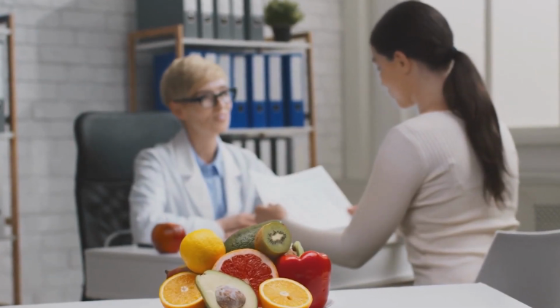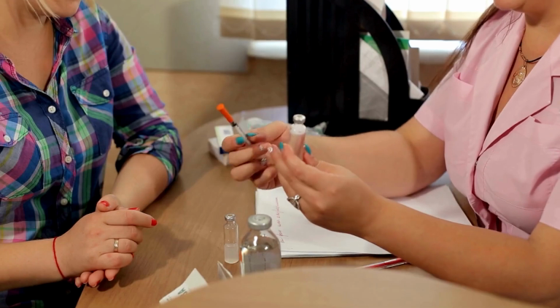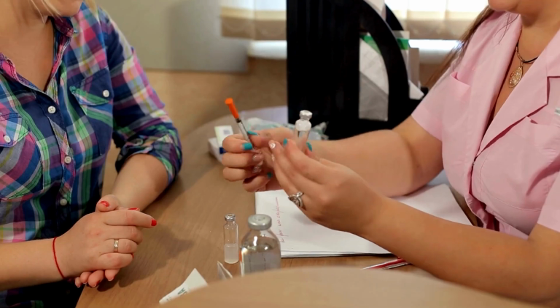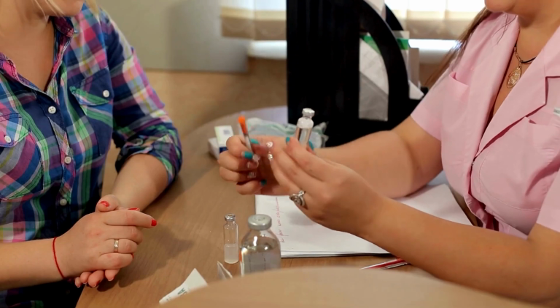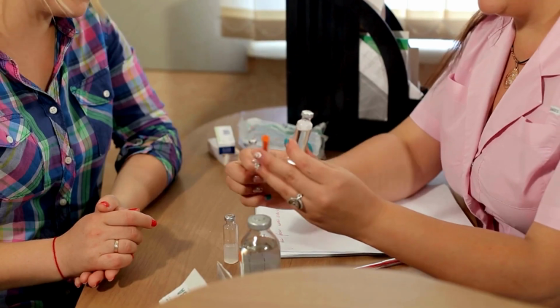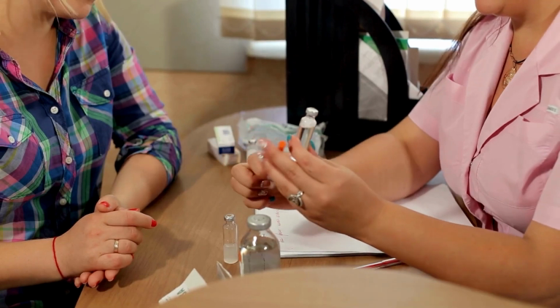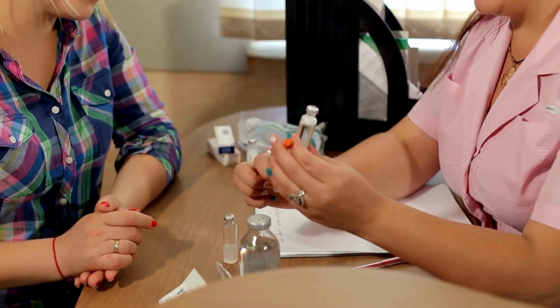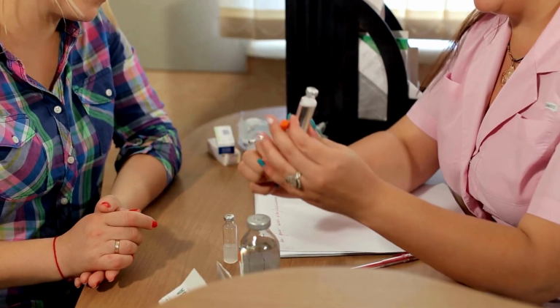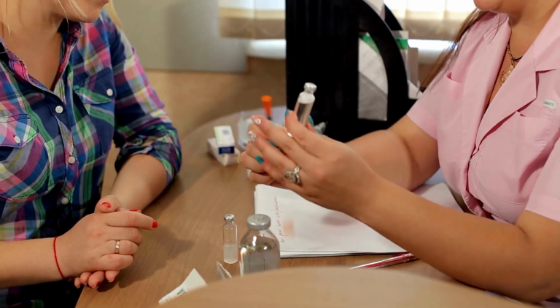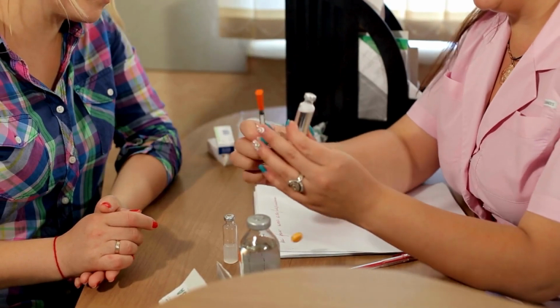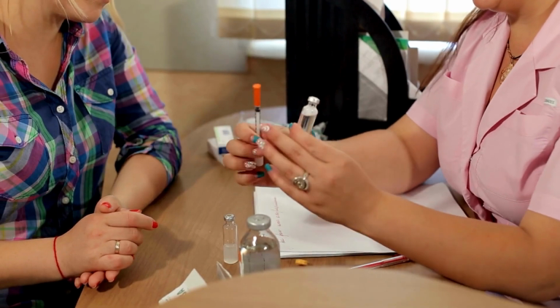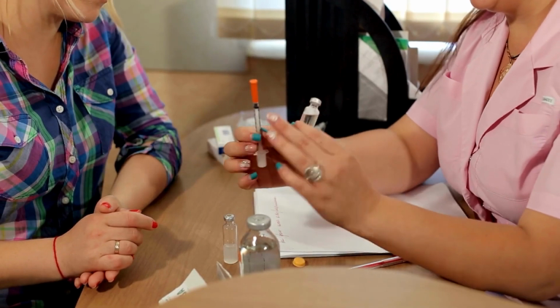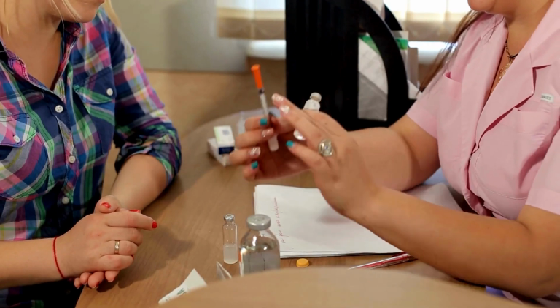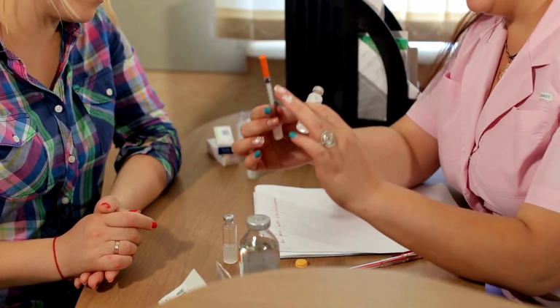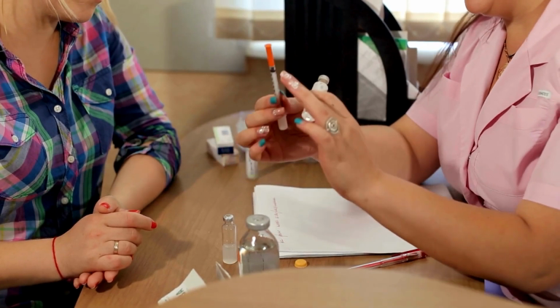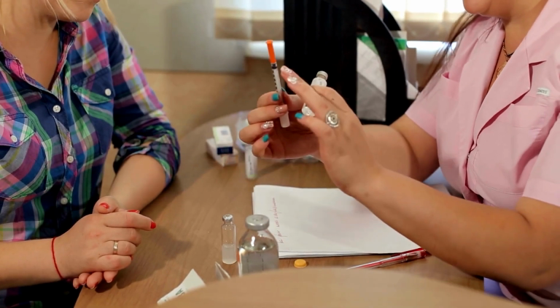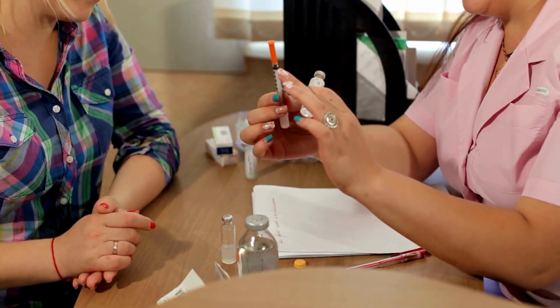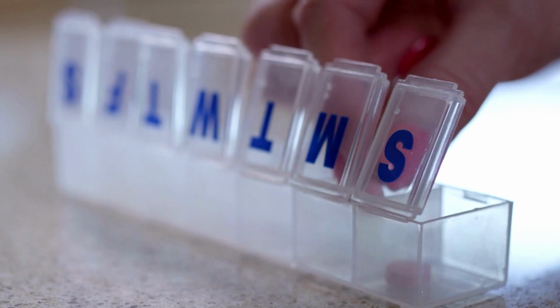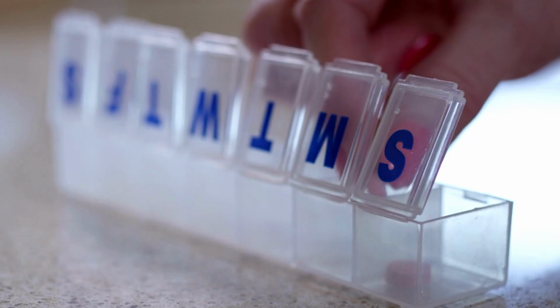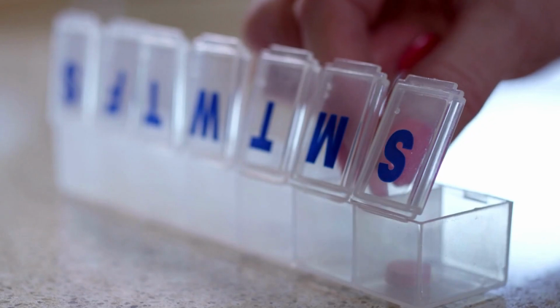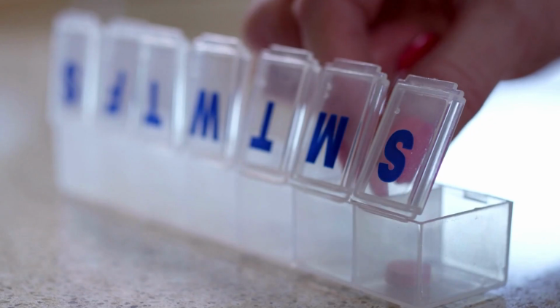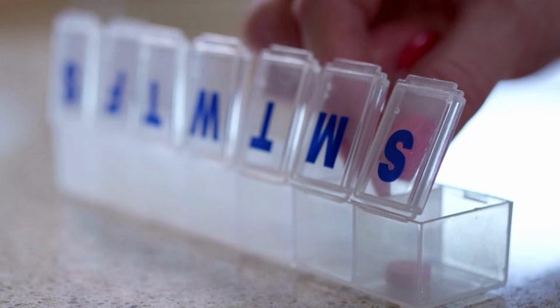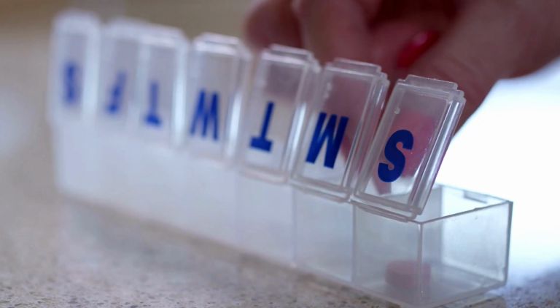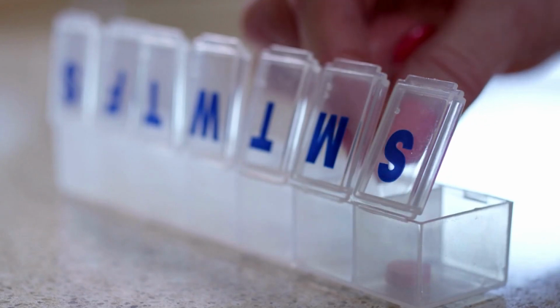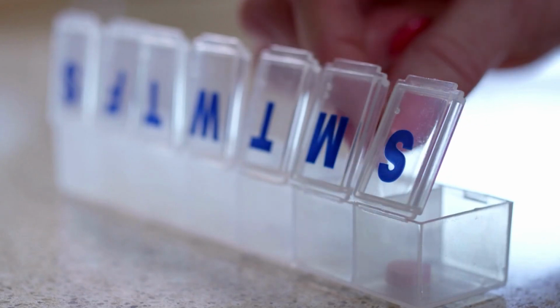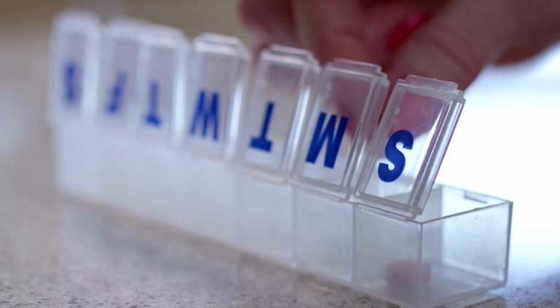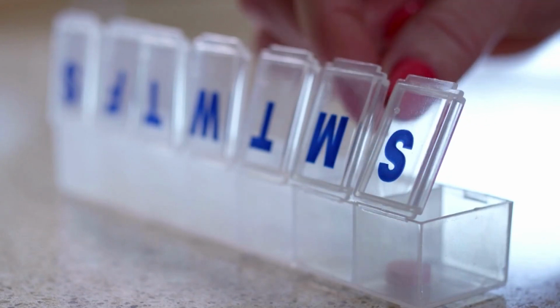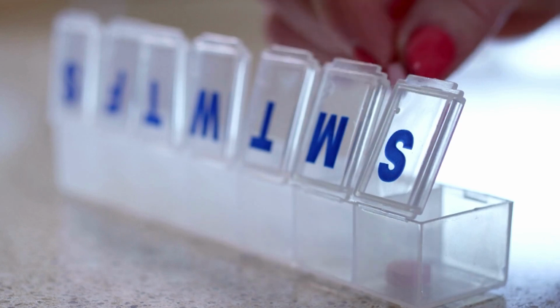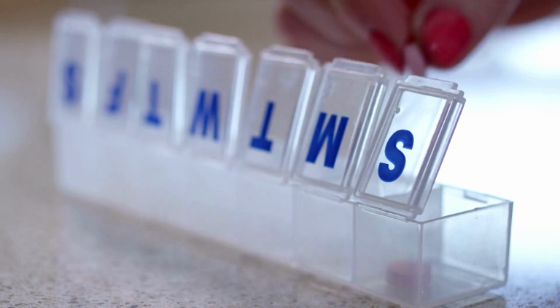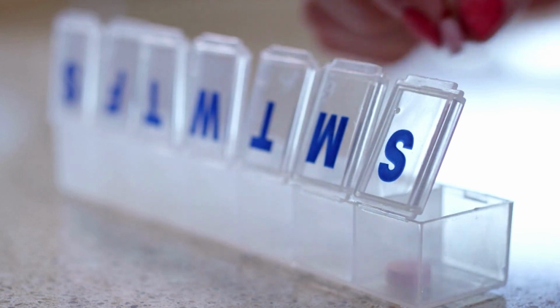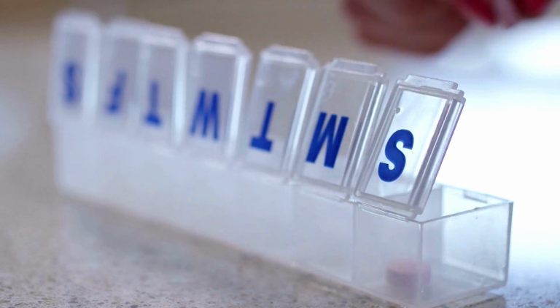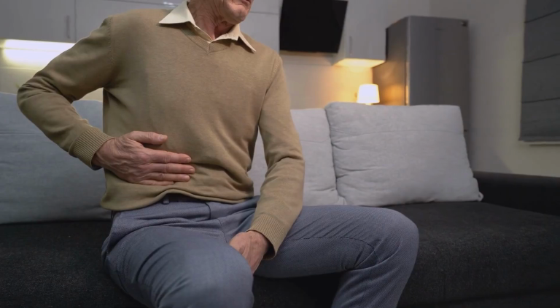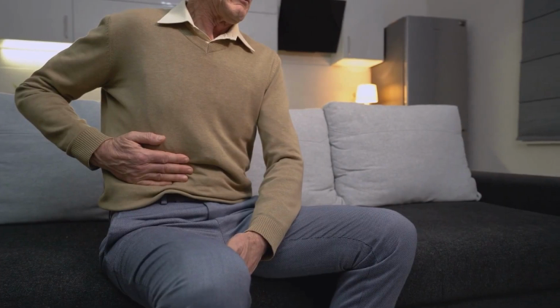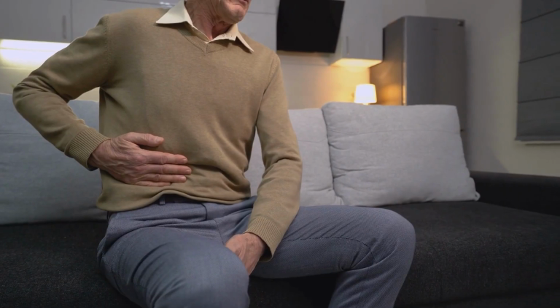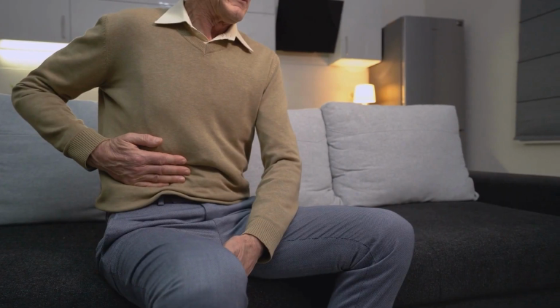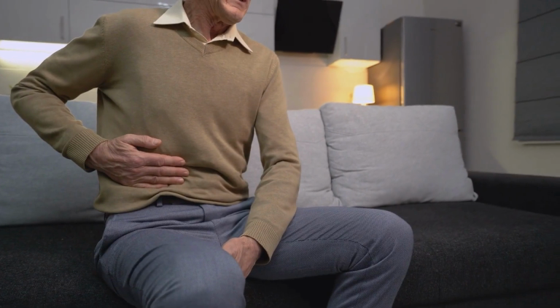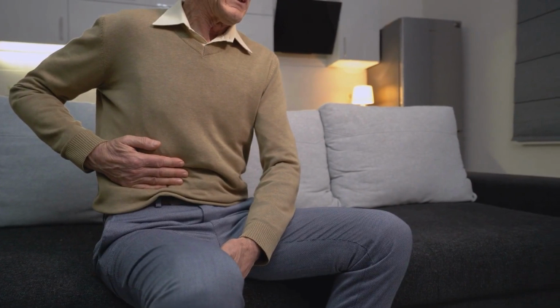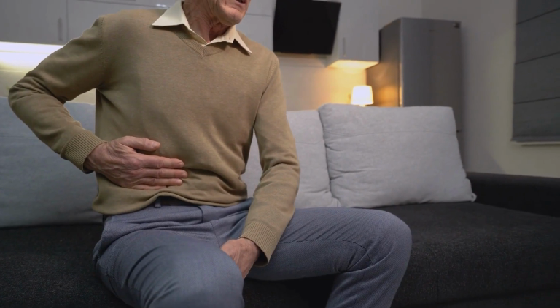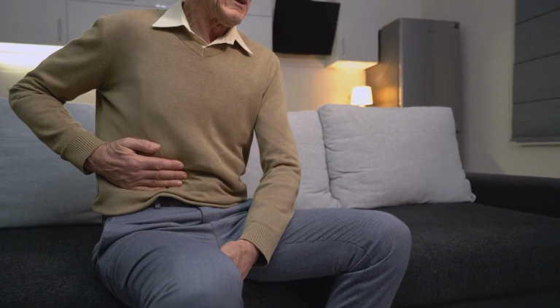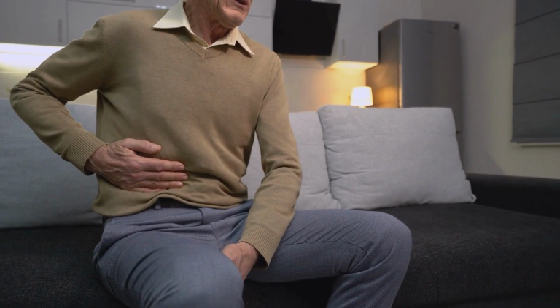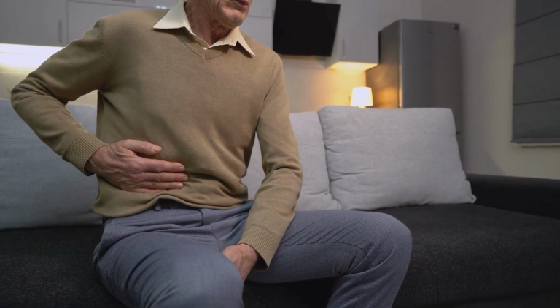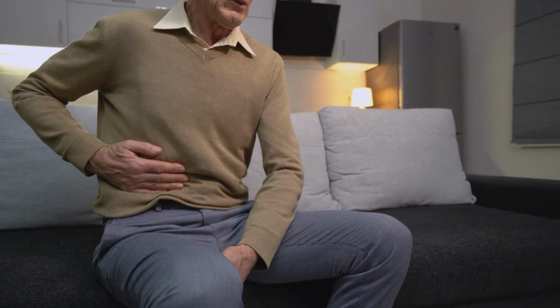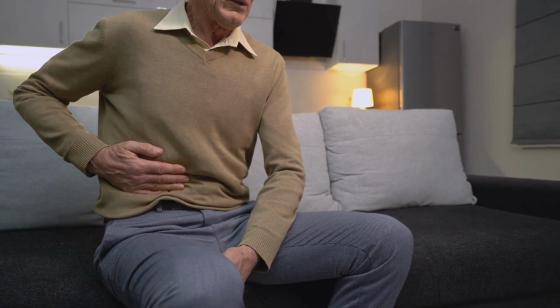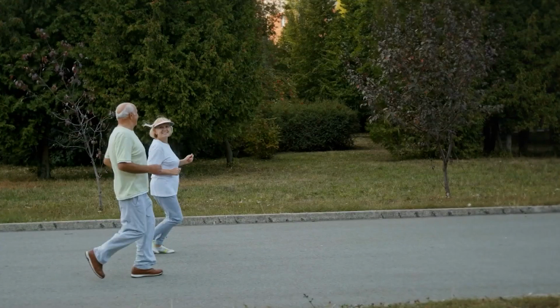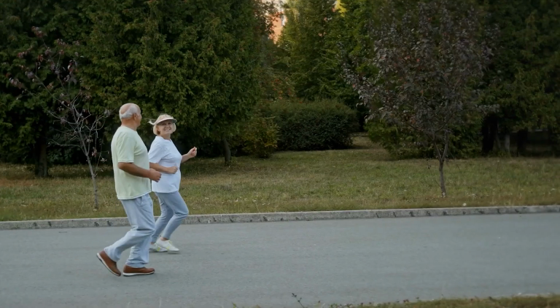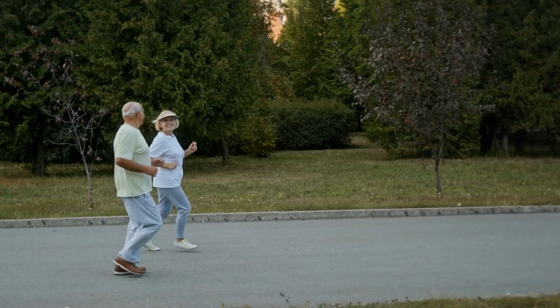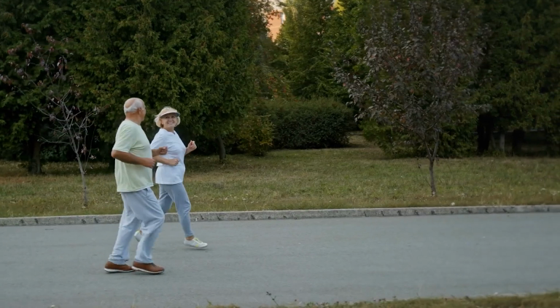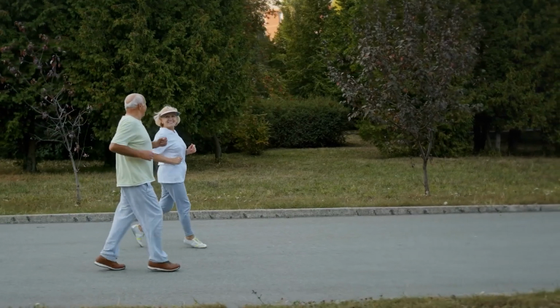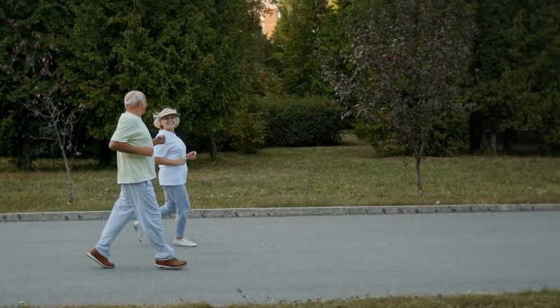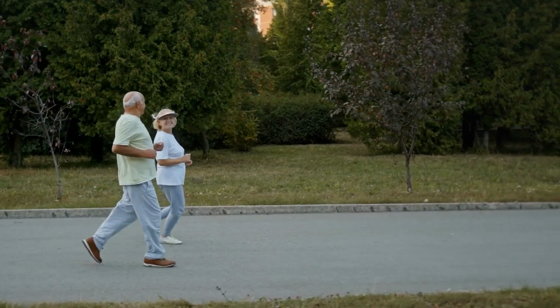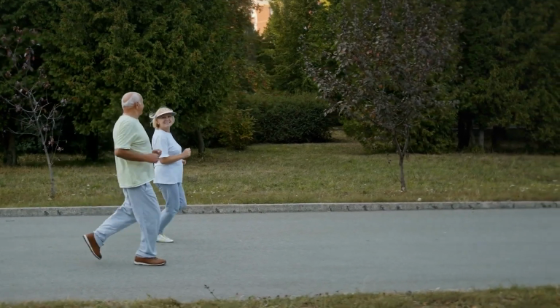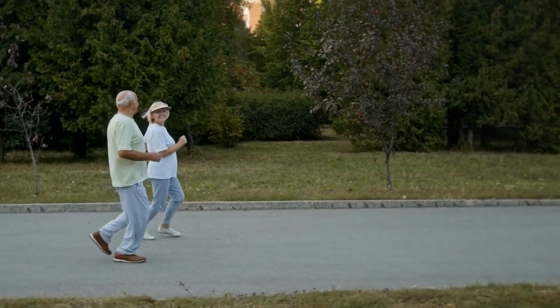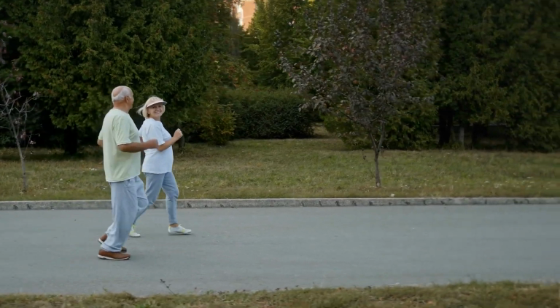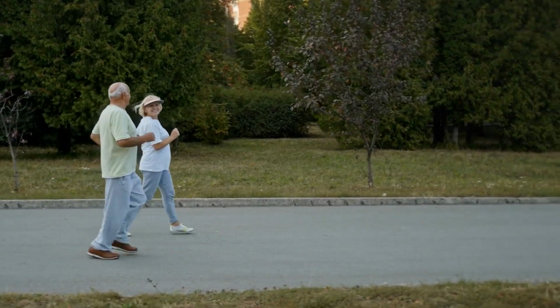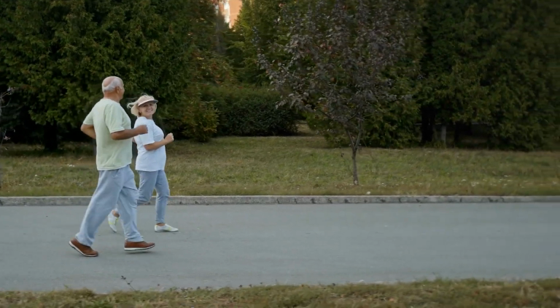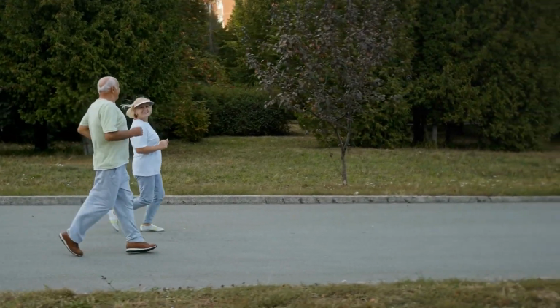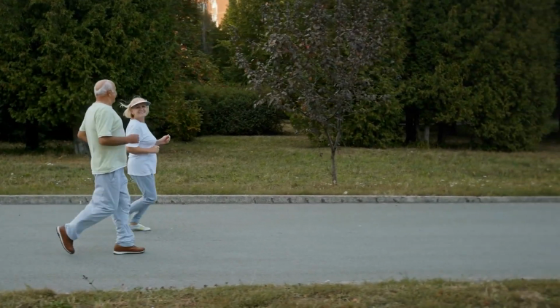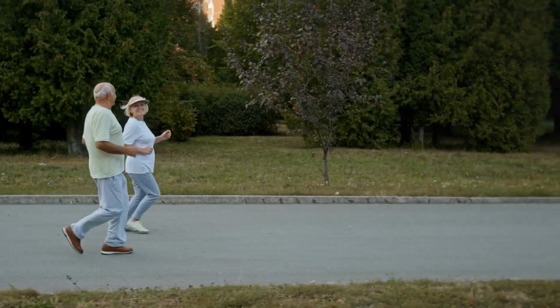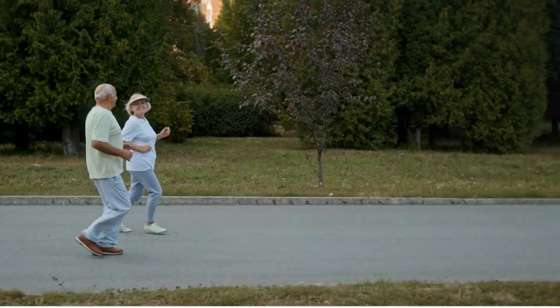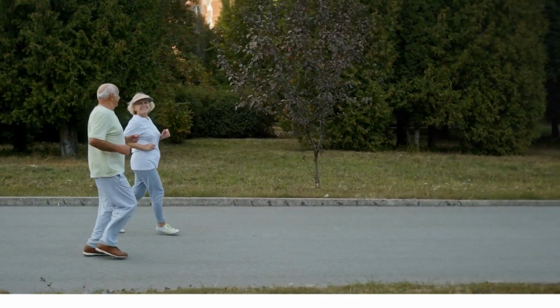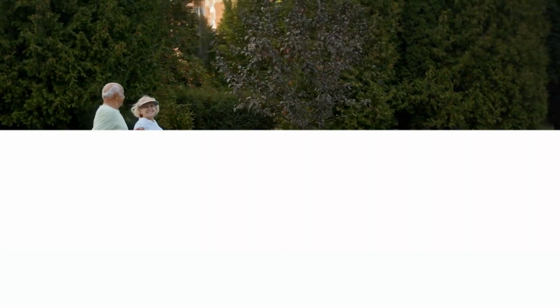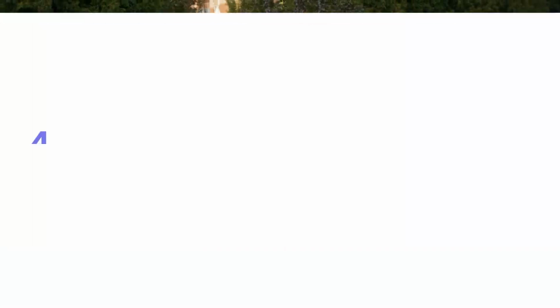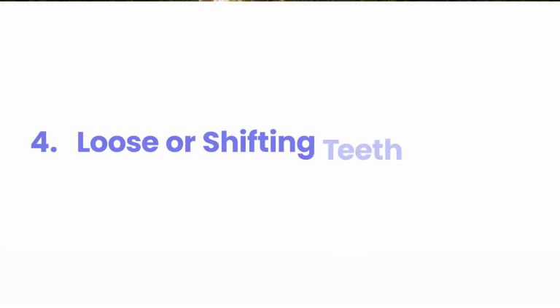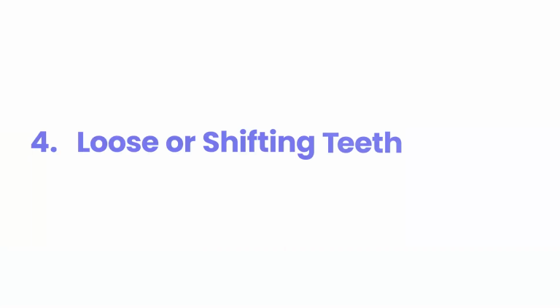Always follow prescribed insulin or medication schedules to prevent complications and protect your overall health.